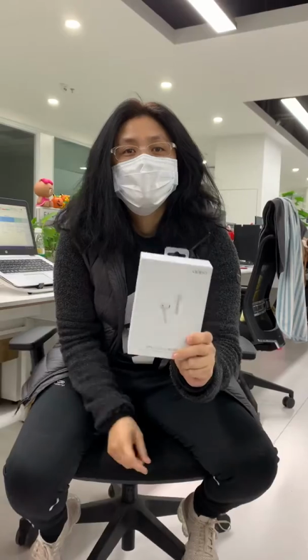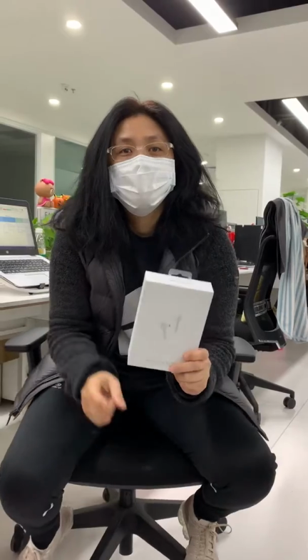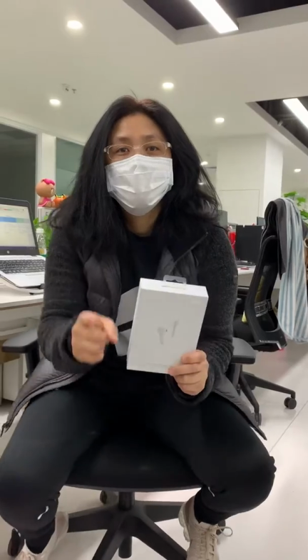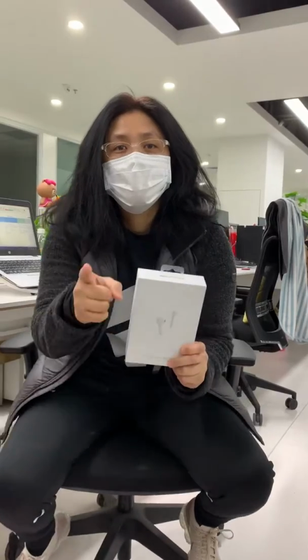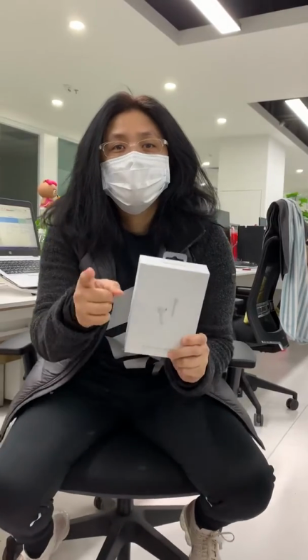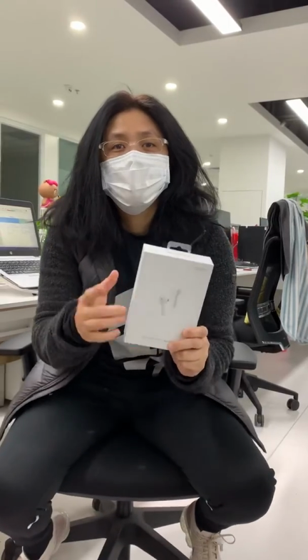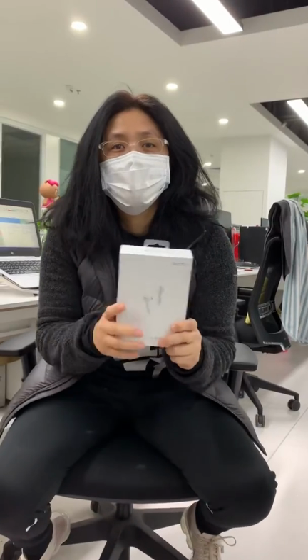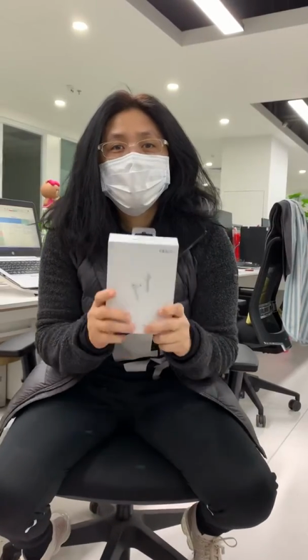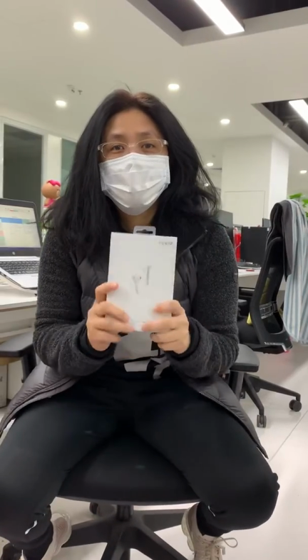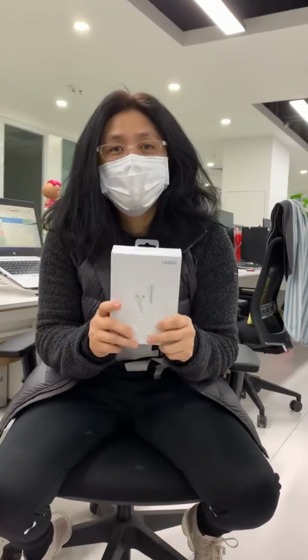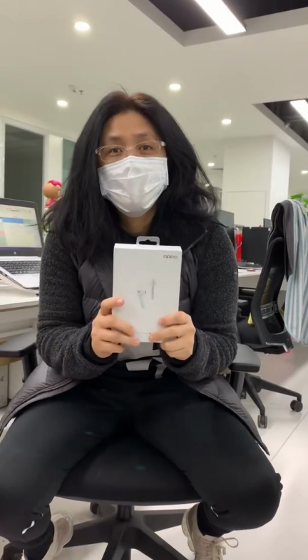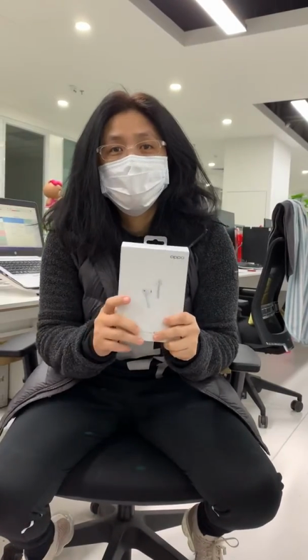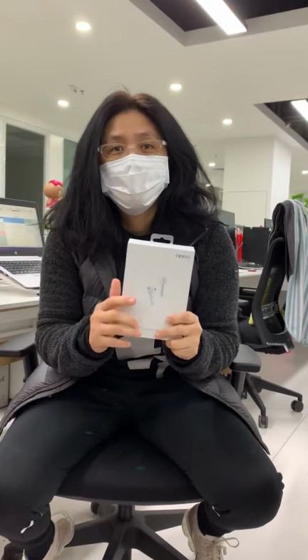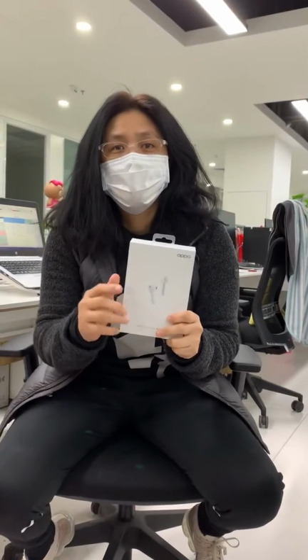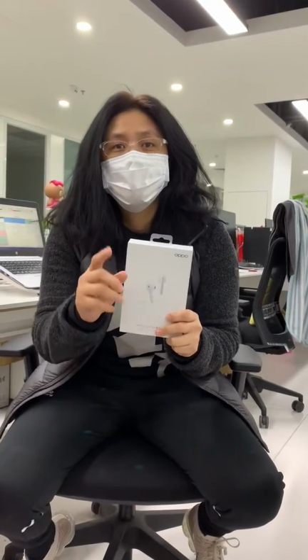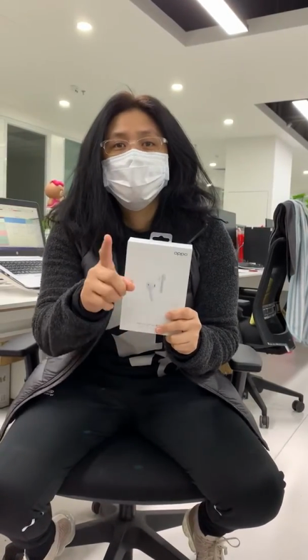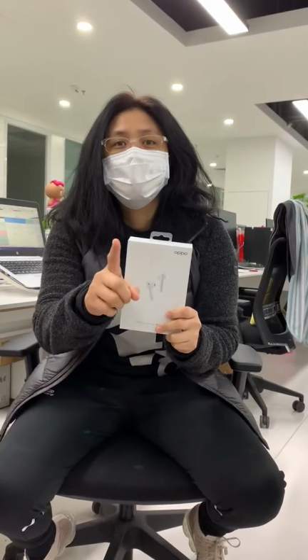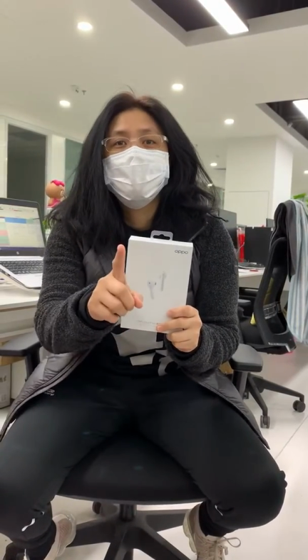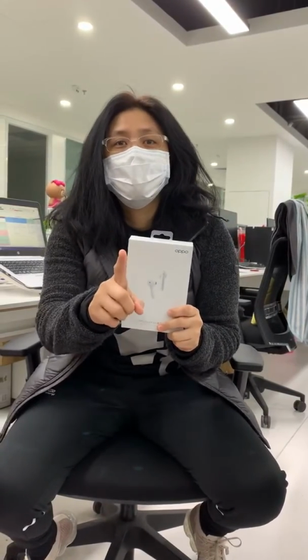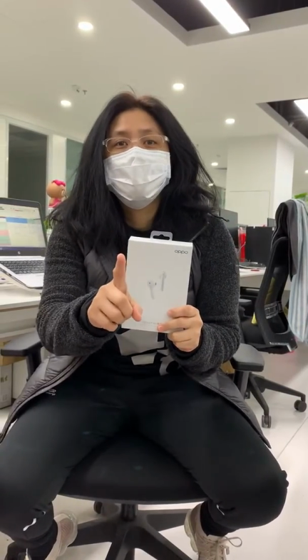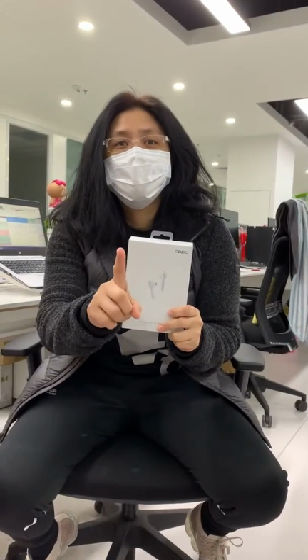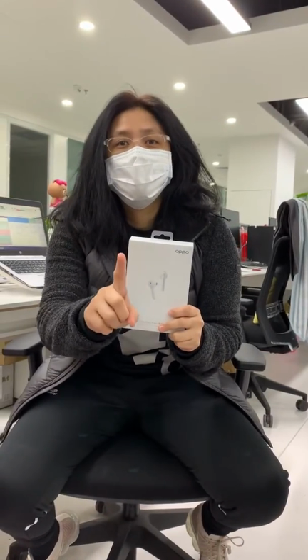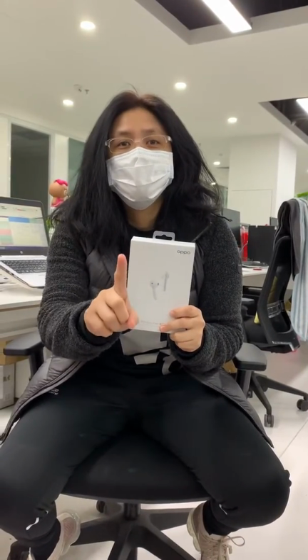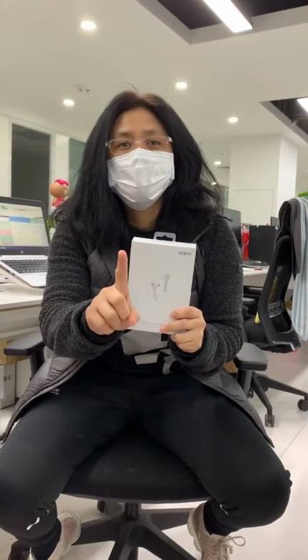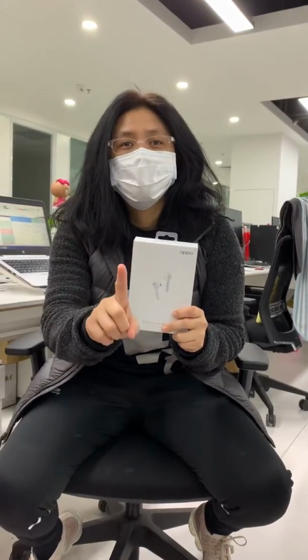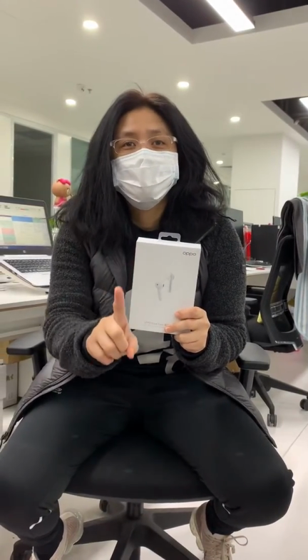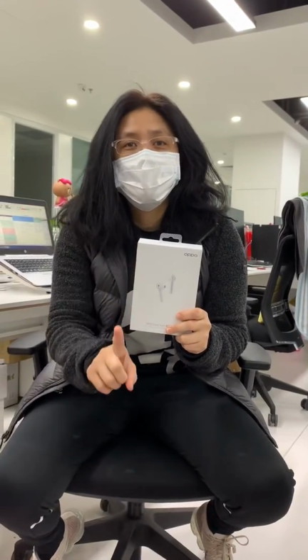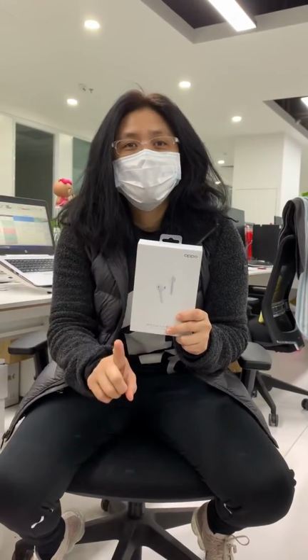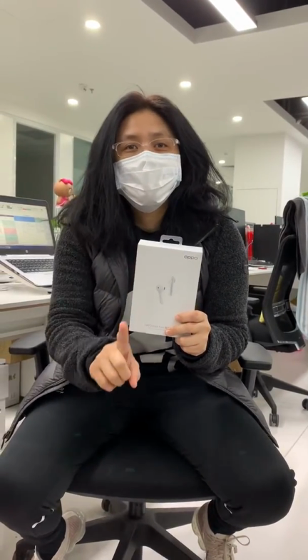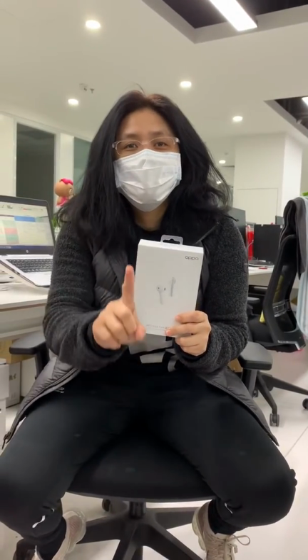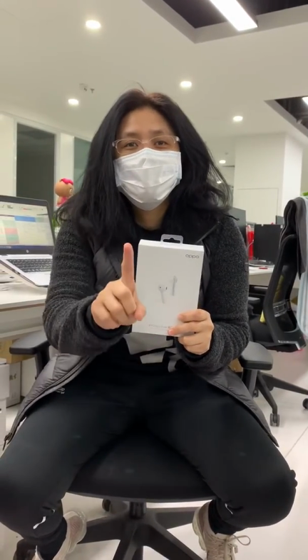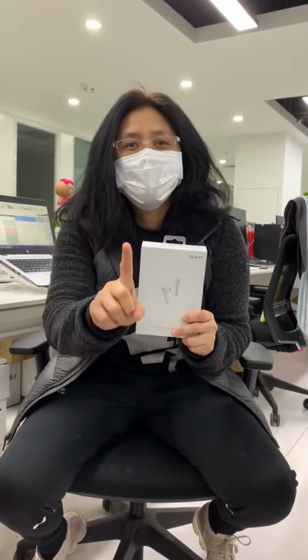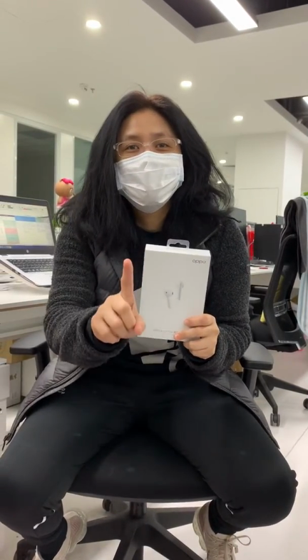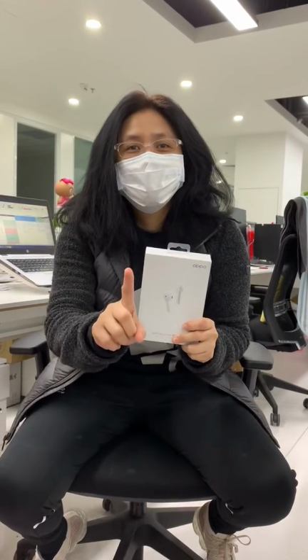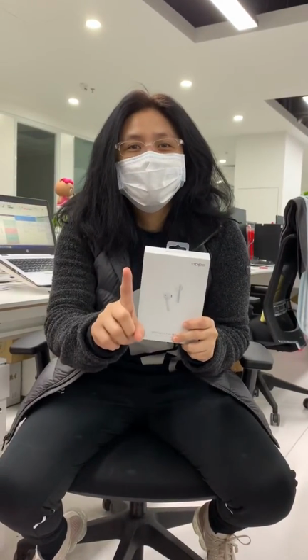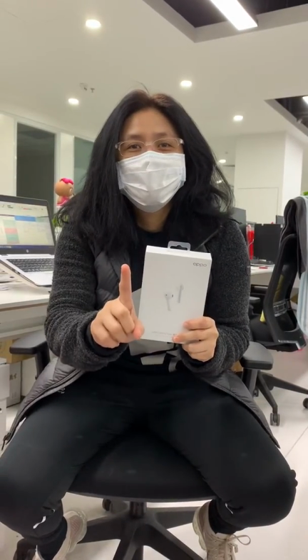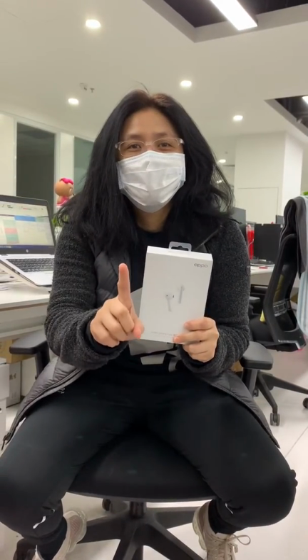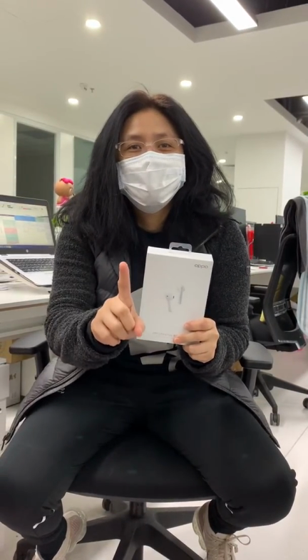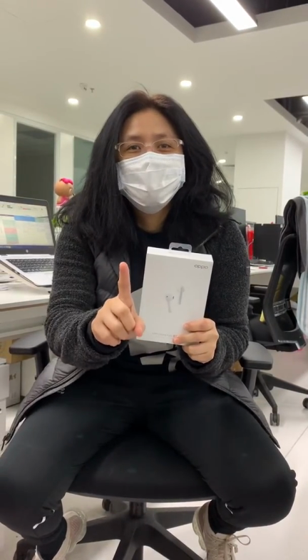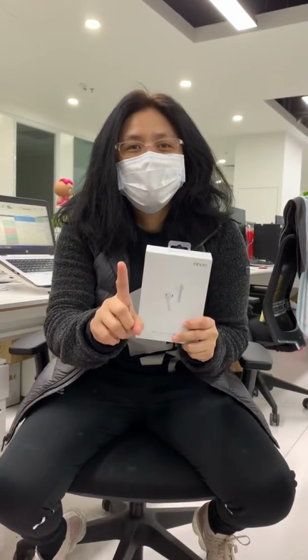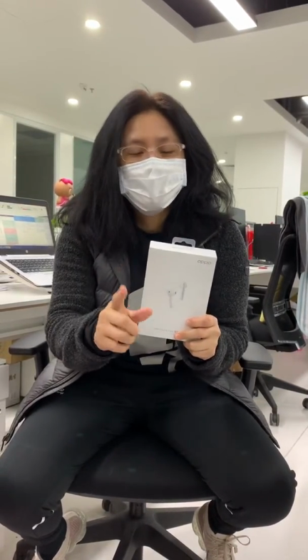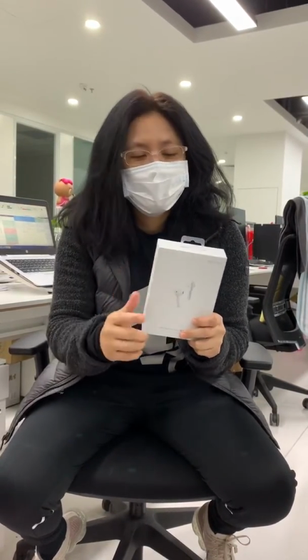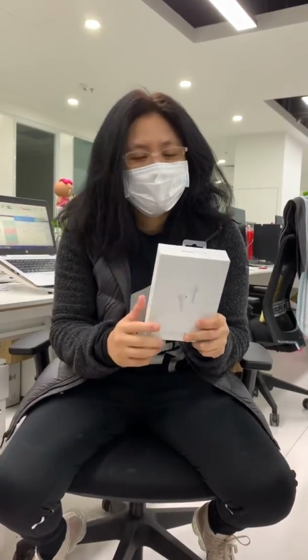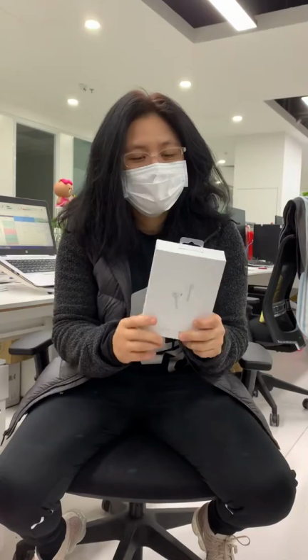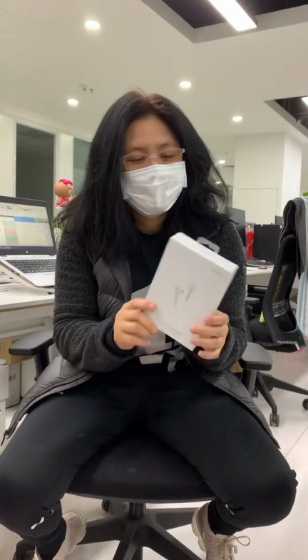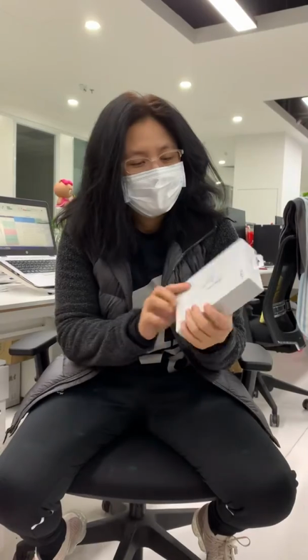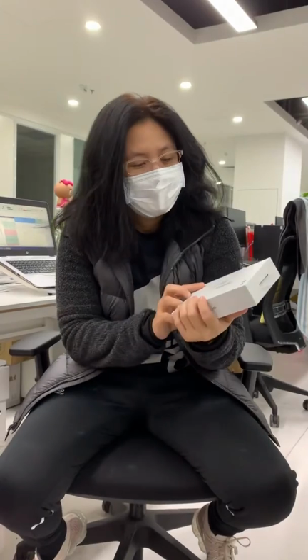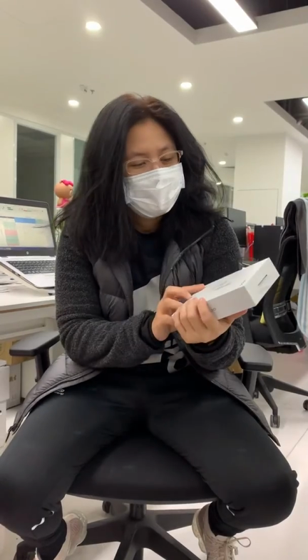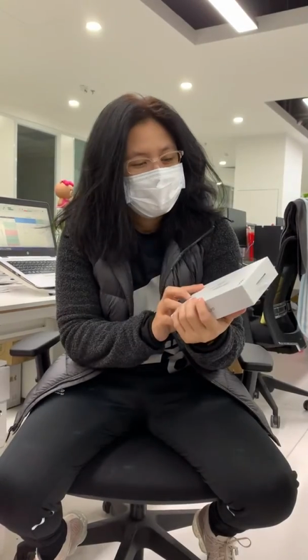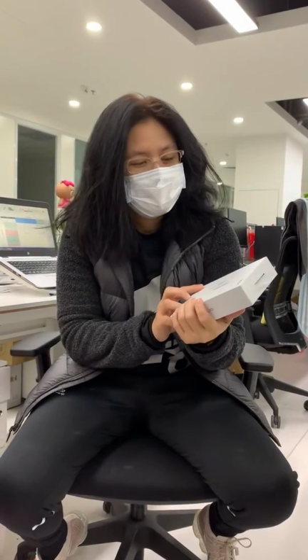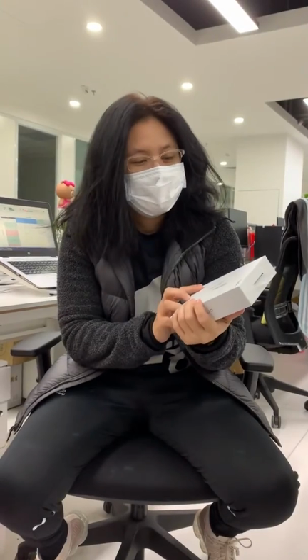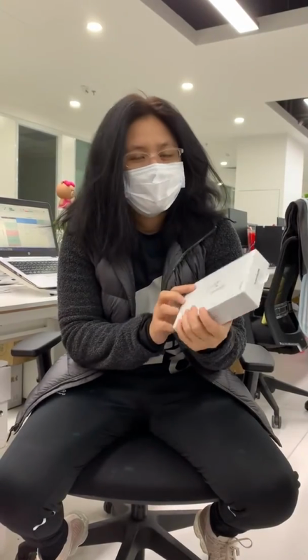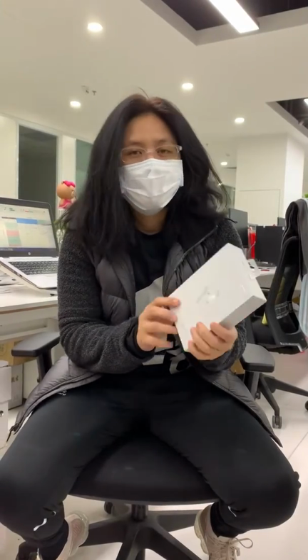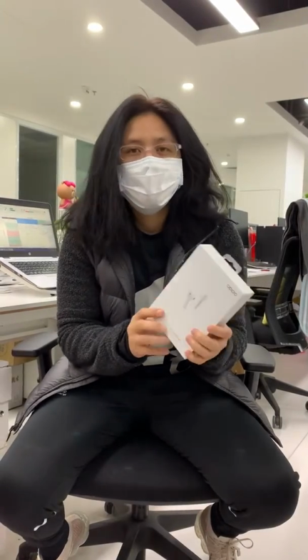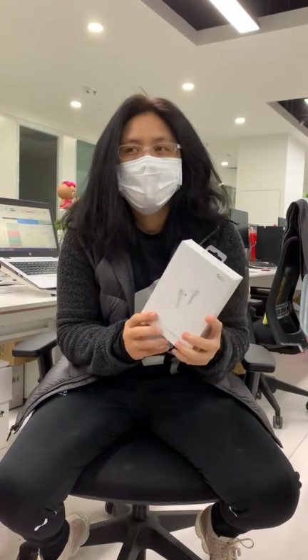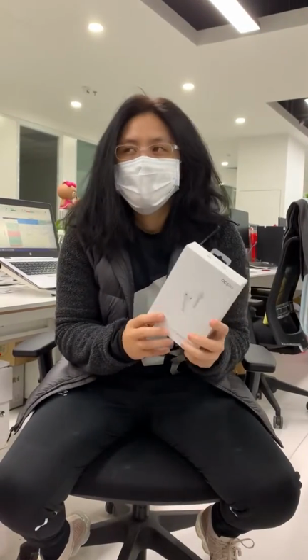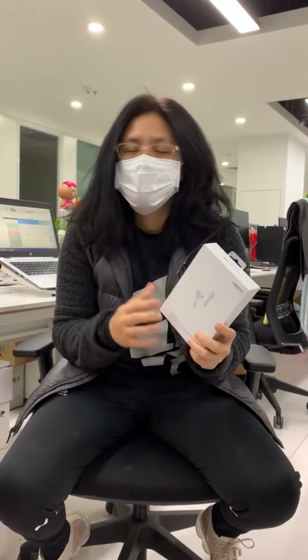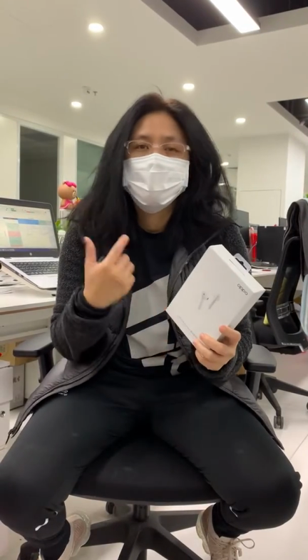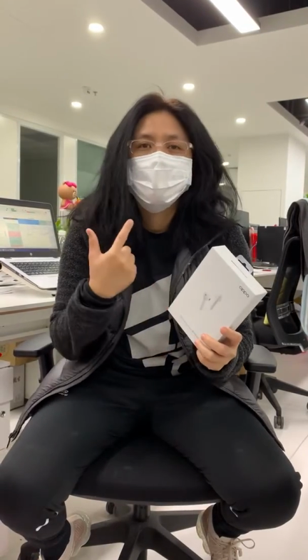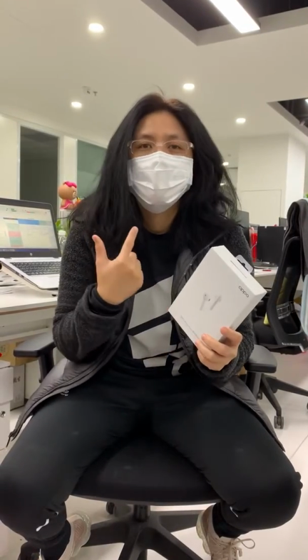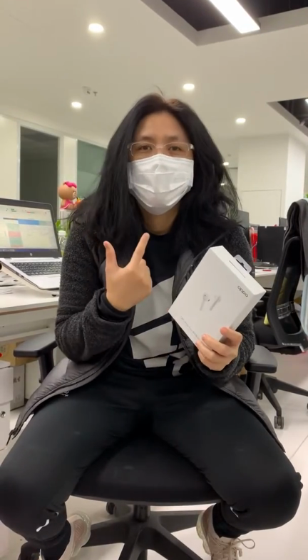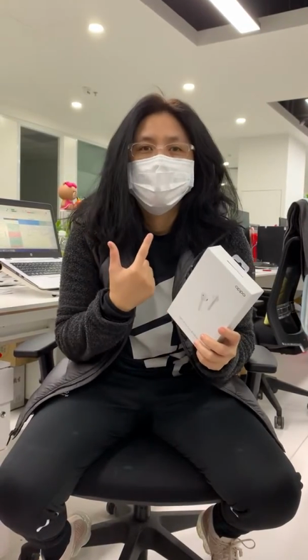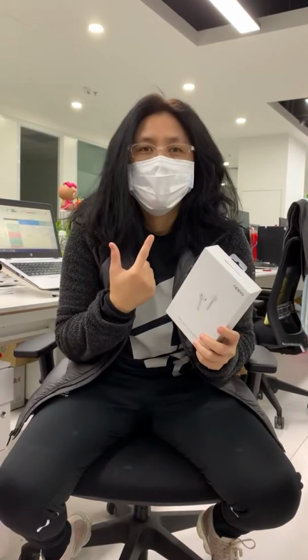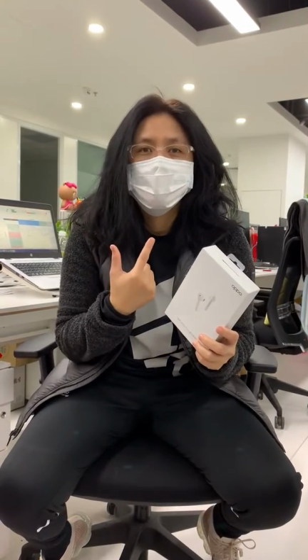Welcome to my vlog and to my one and only subscriber, Joy. Thank you for being there. So today, sorry I'm wearing masks.